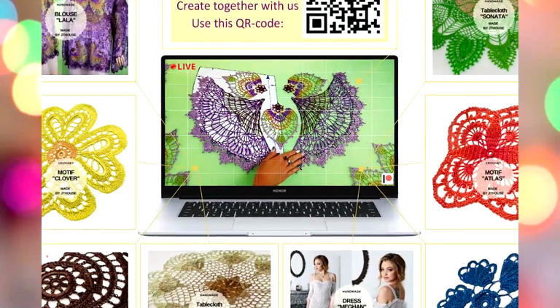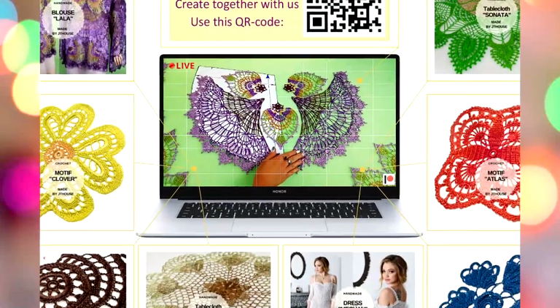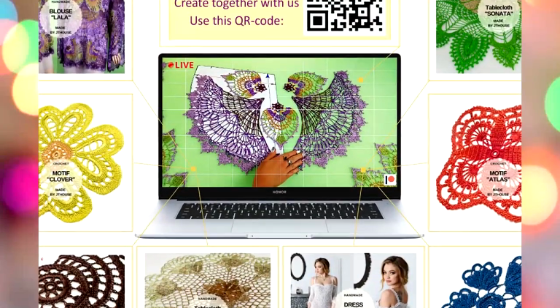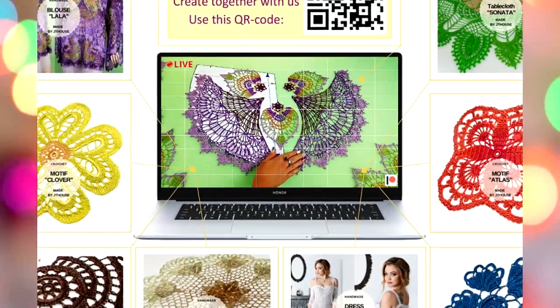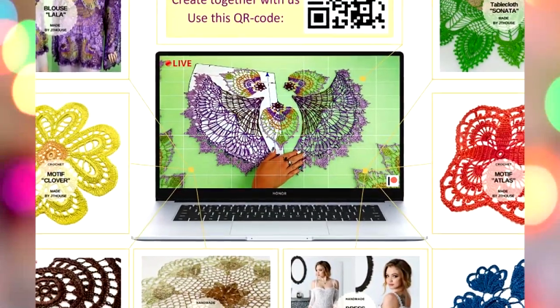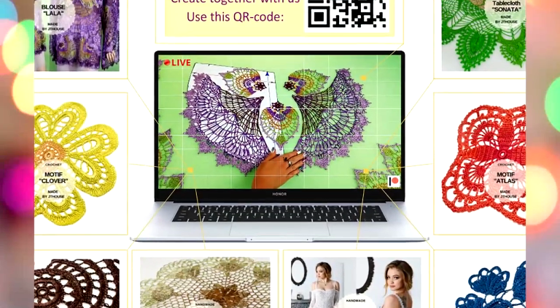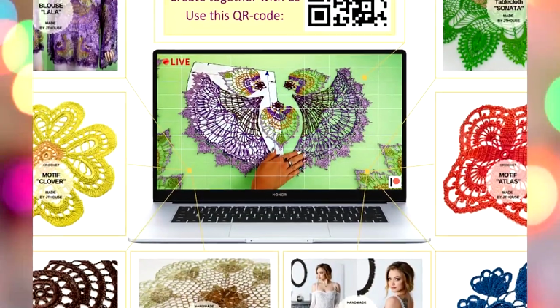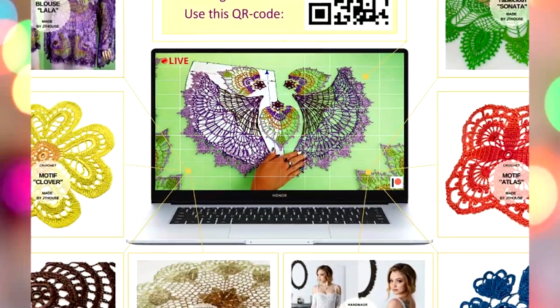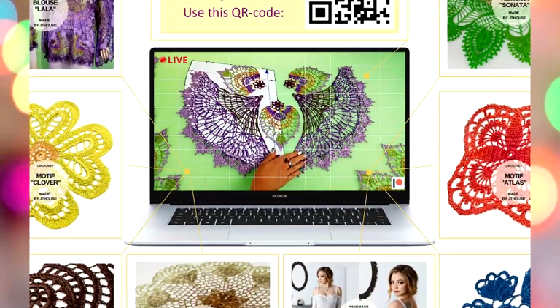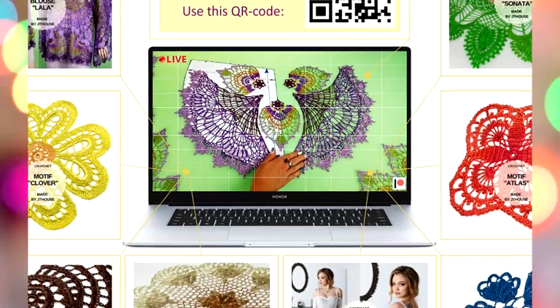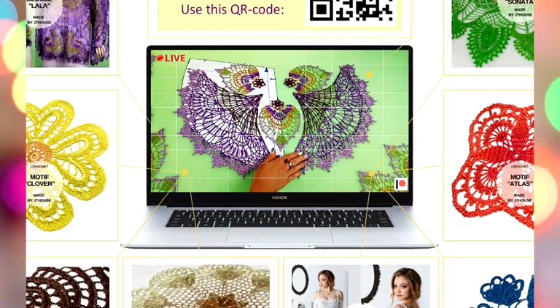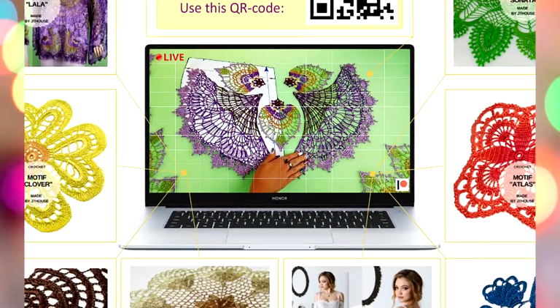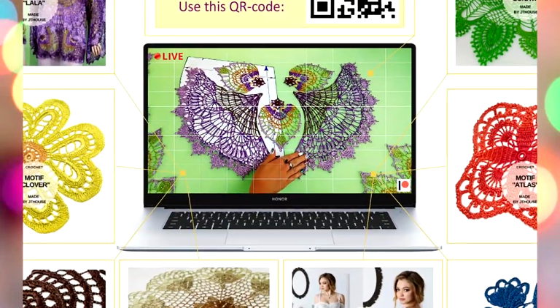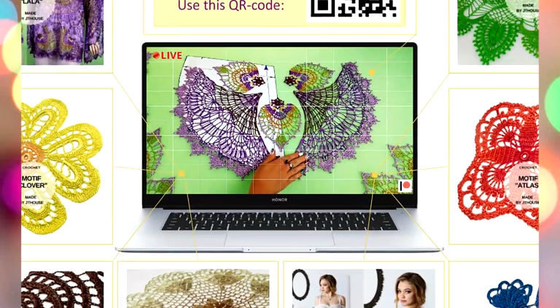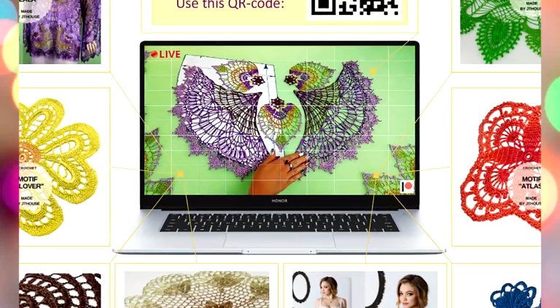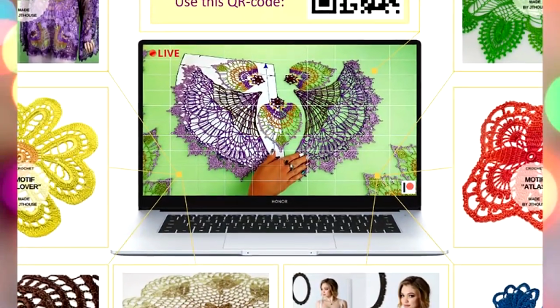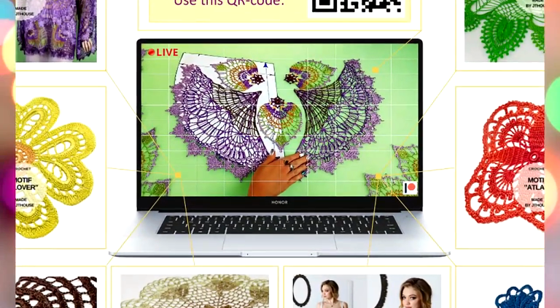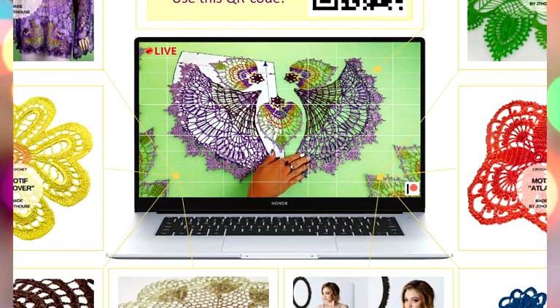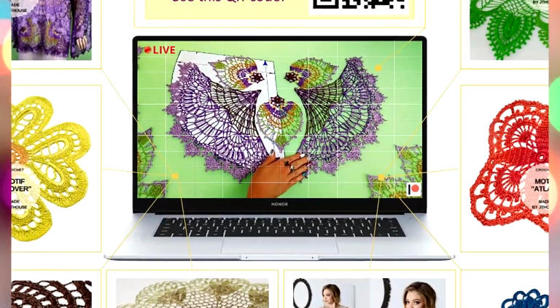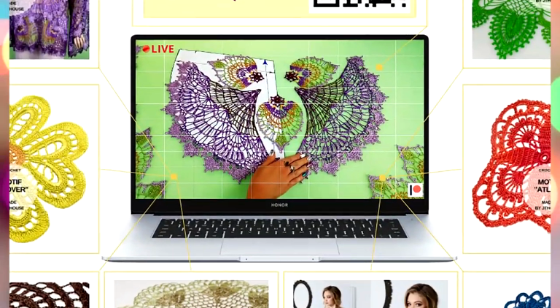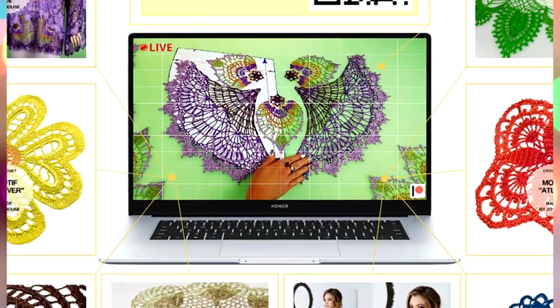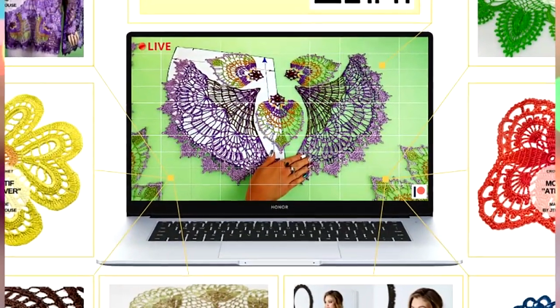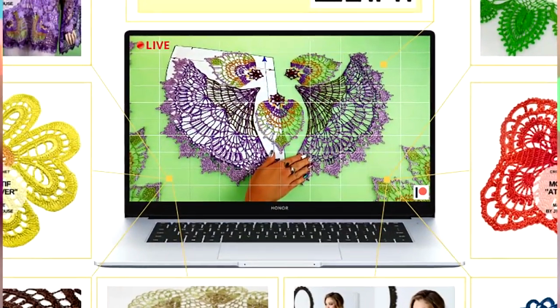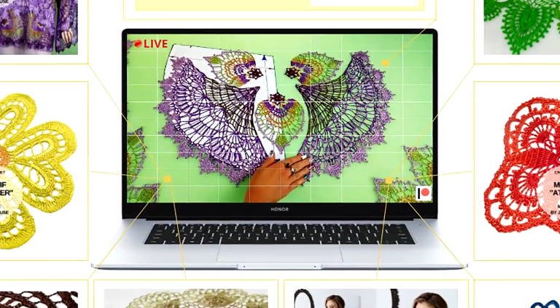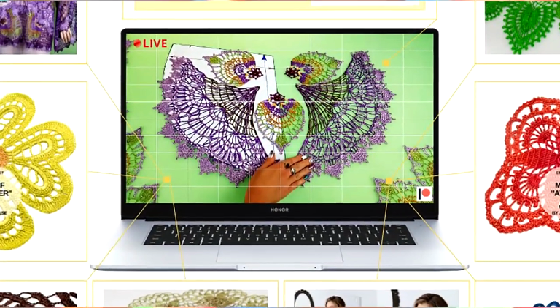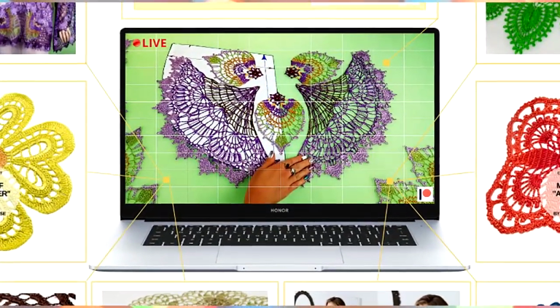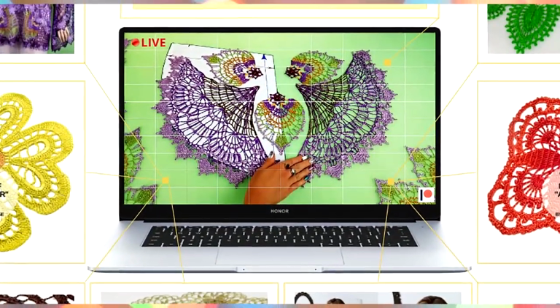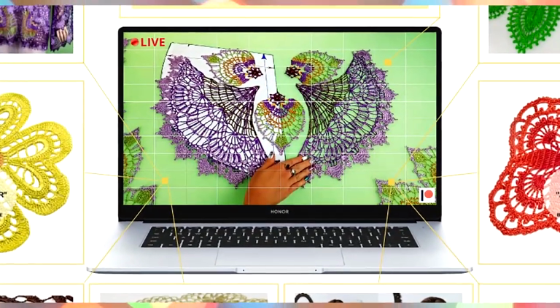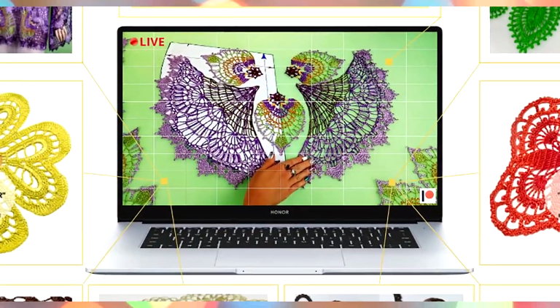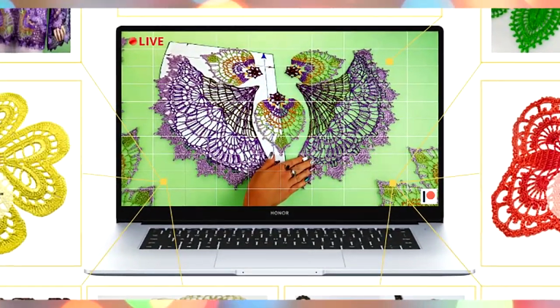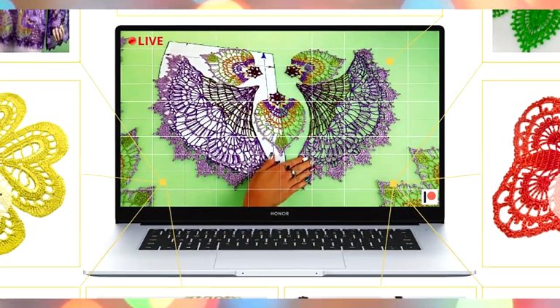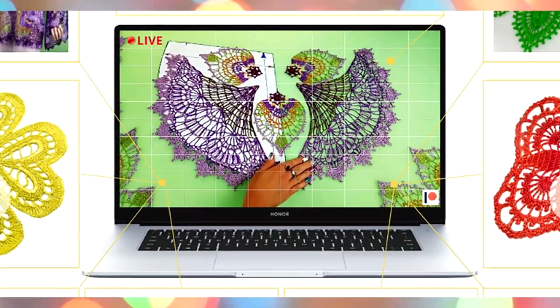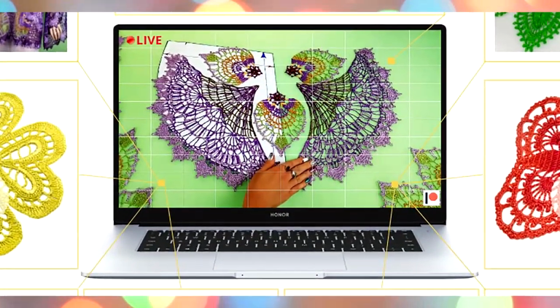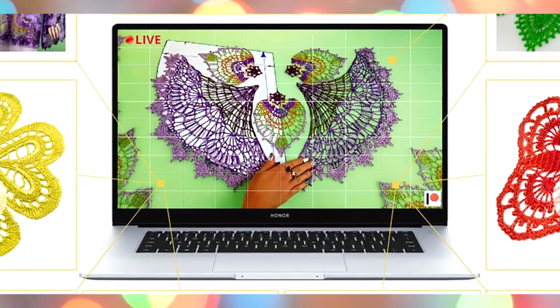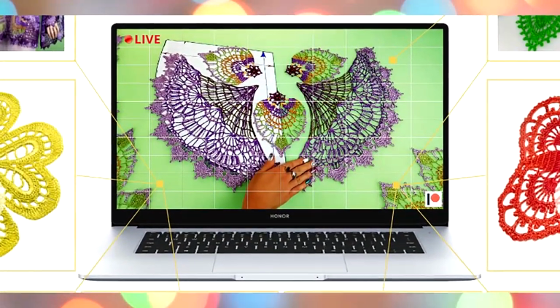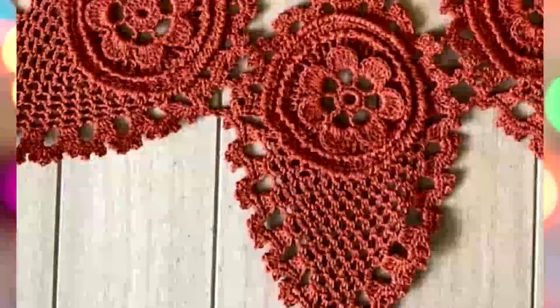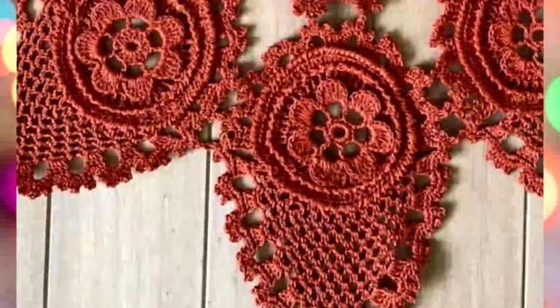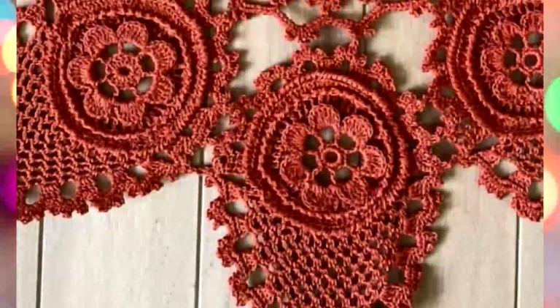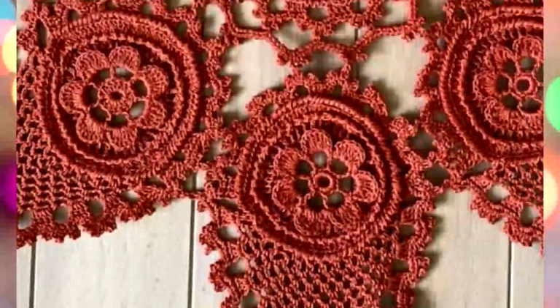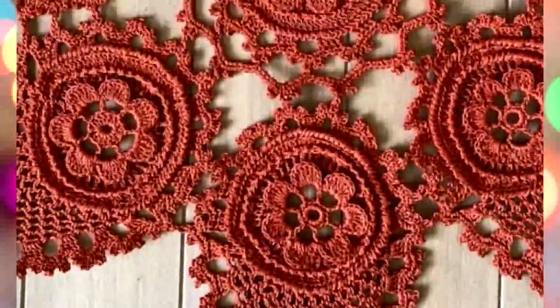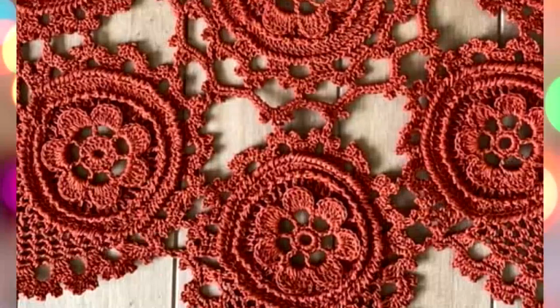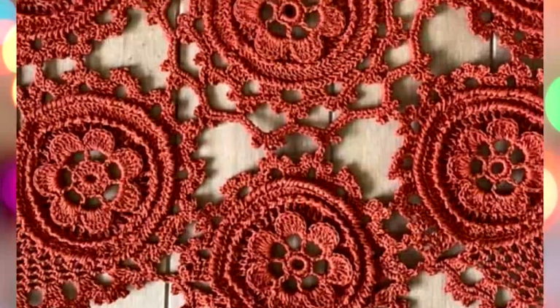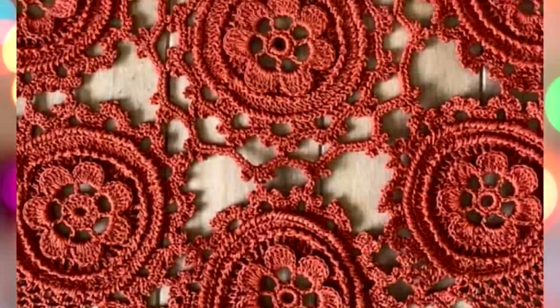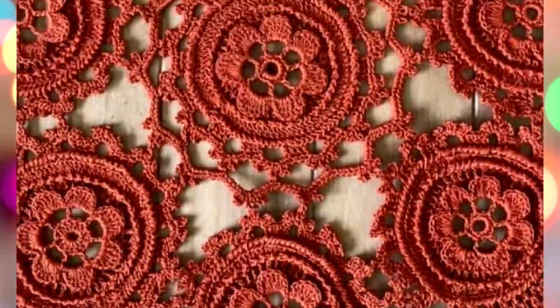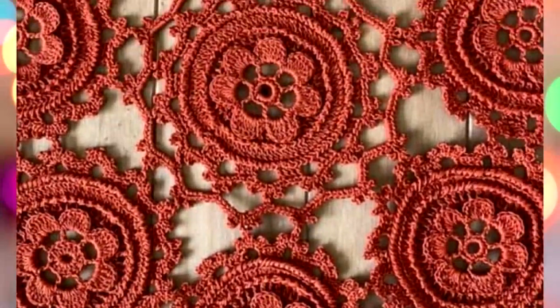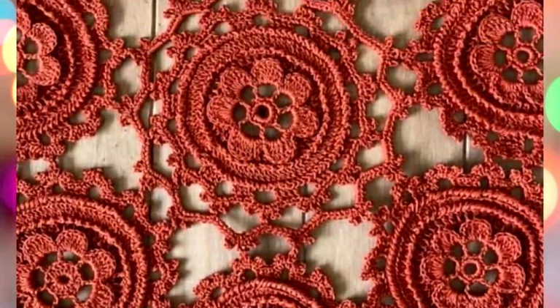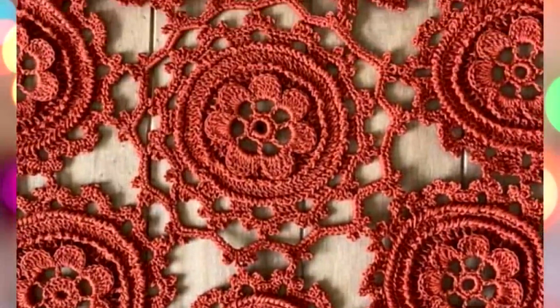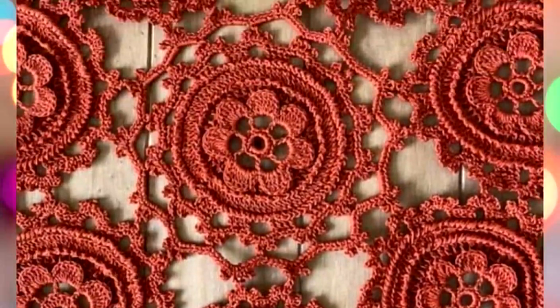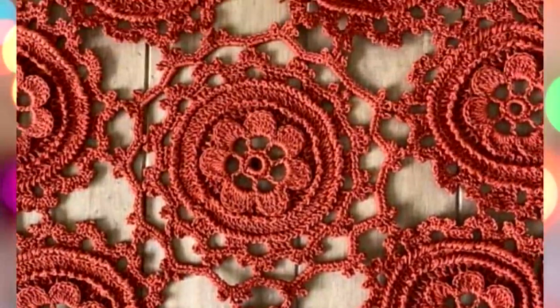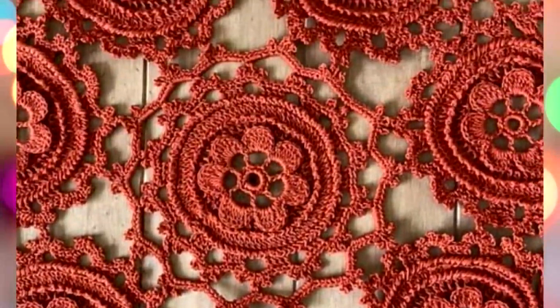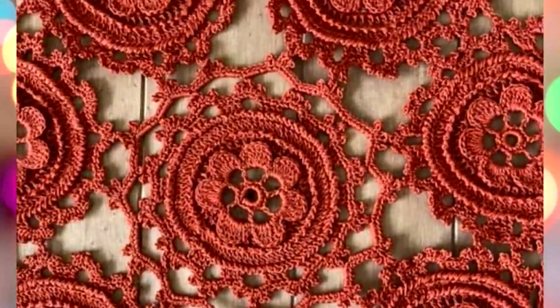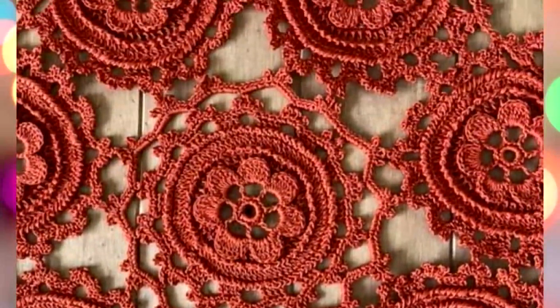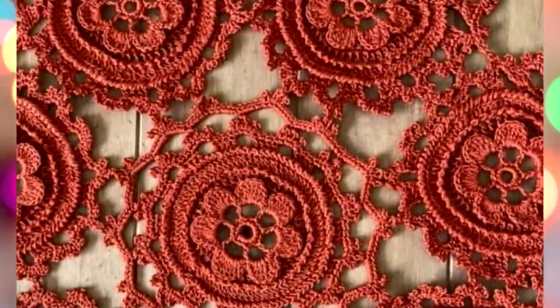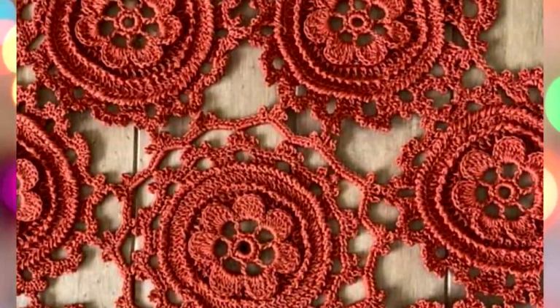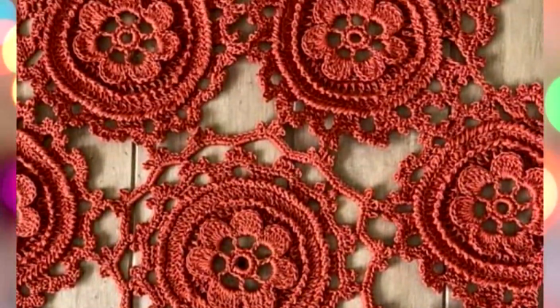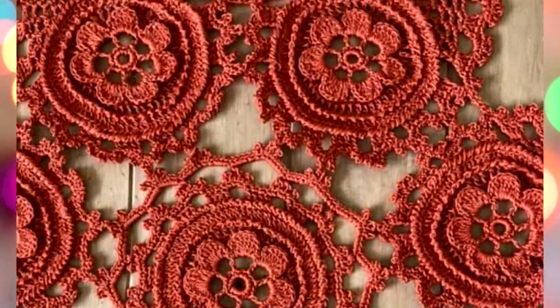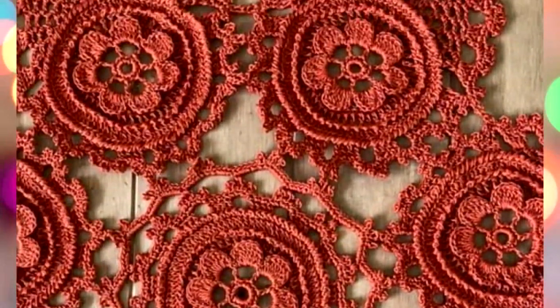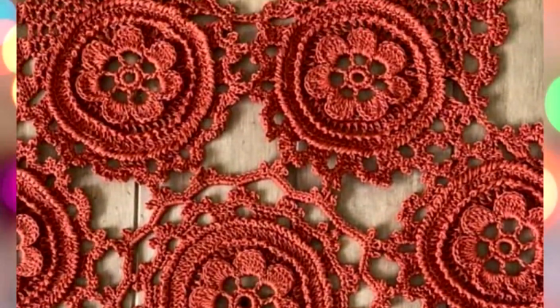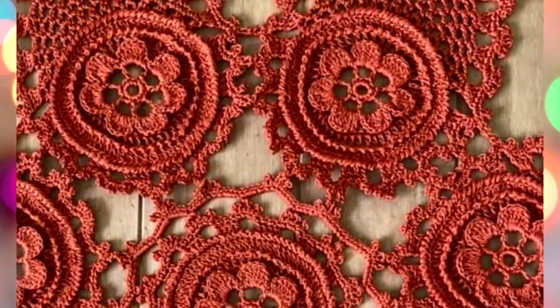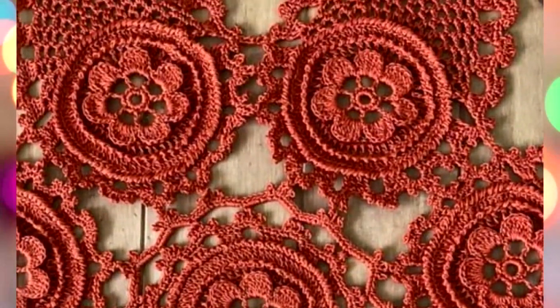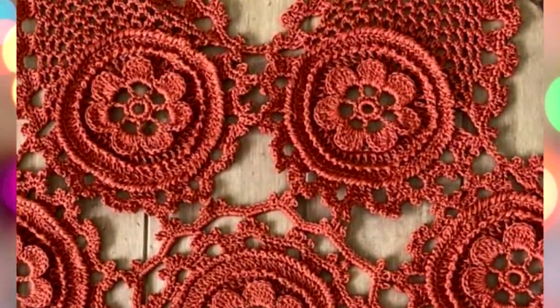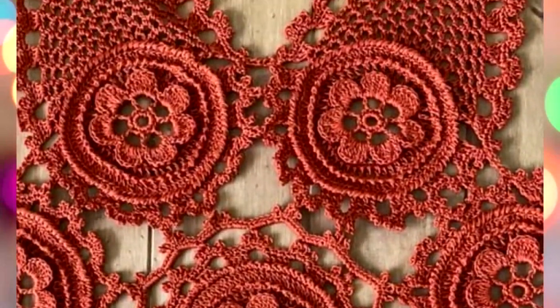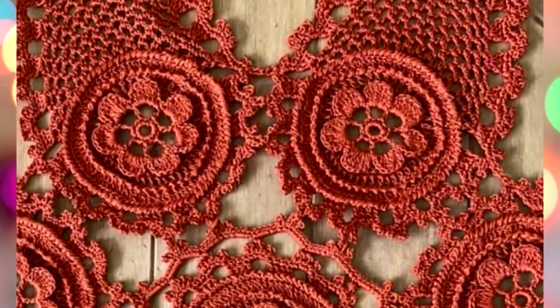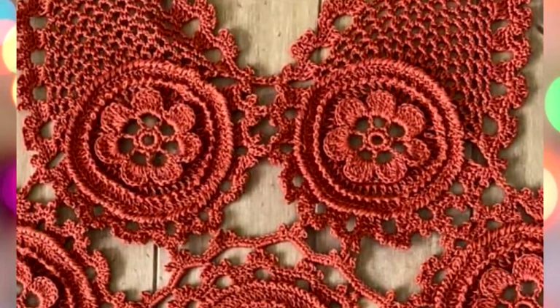If you want to join, welcome! Thank you so much for watching. I hope you also enjoyed this result made by Yolanta.